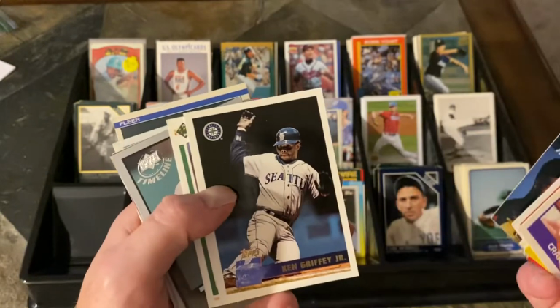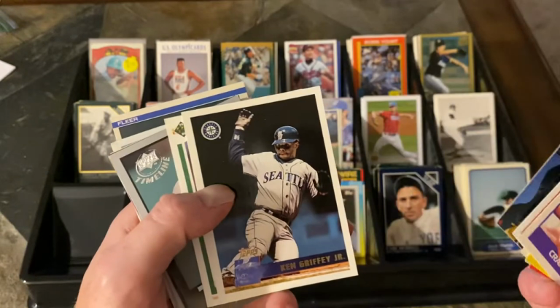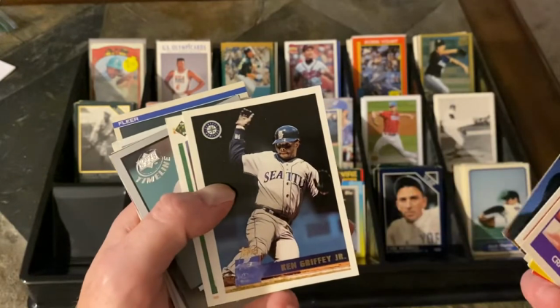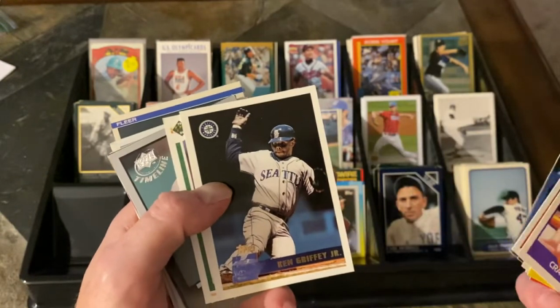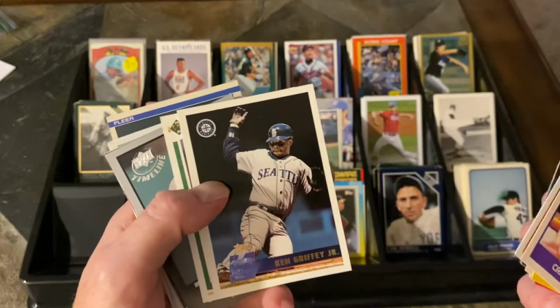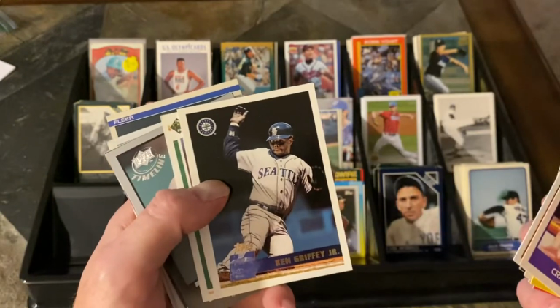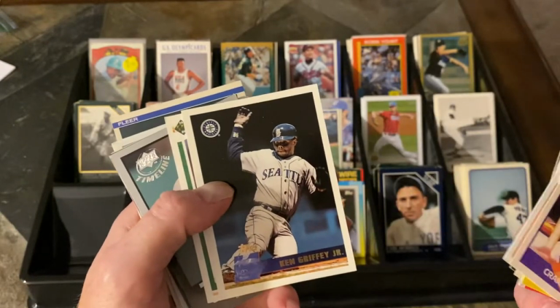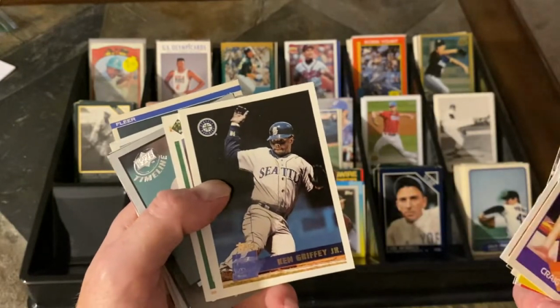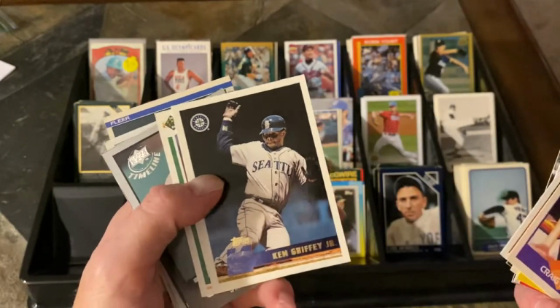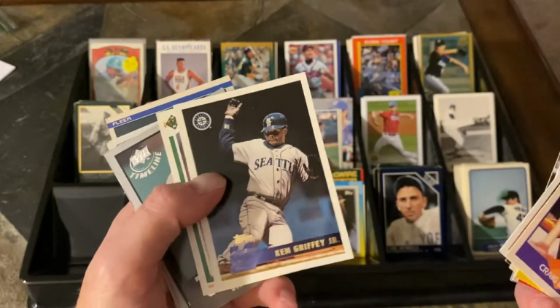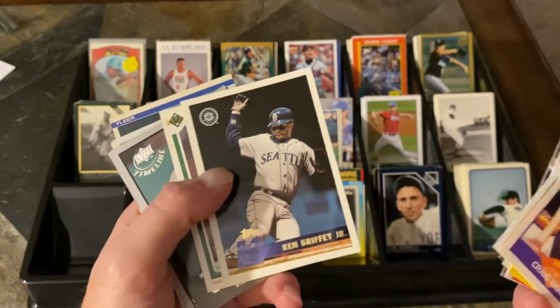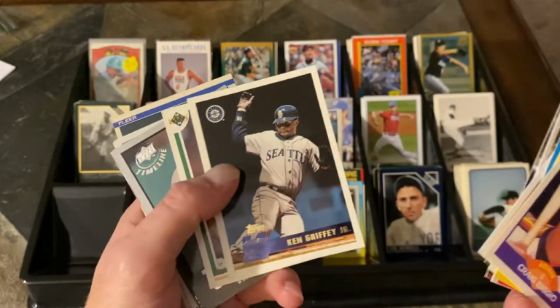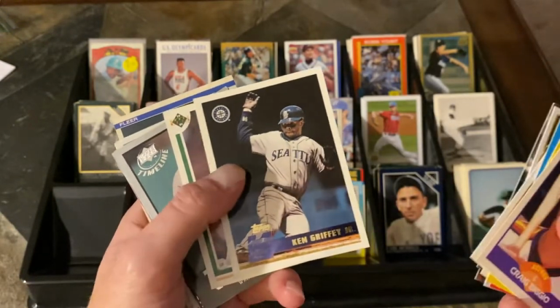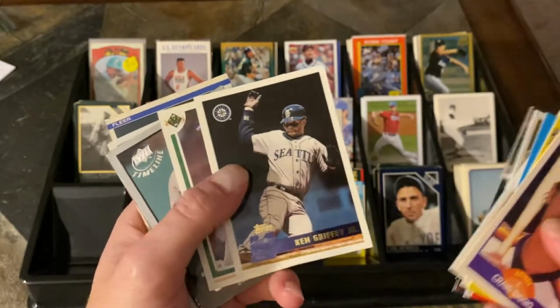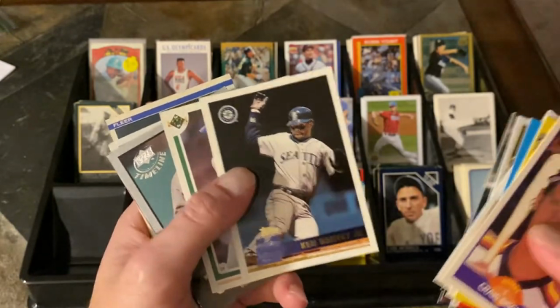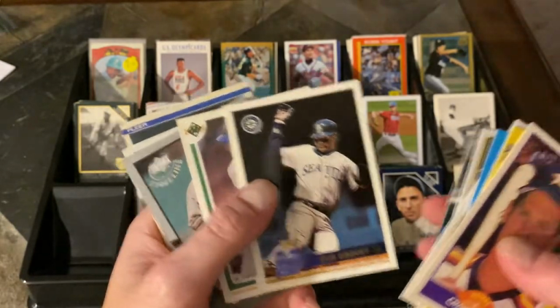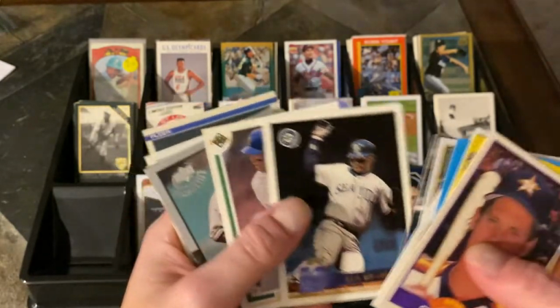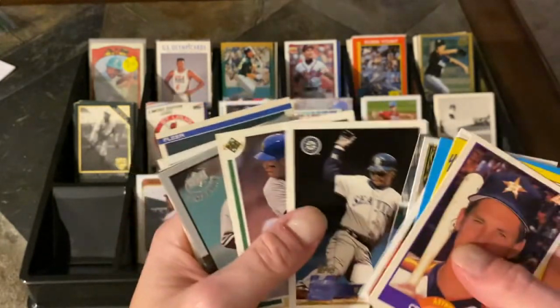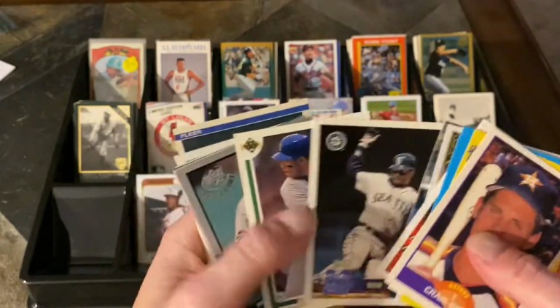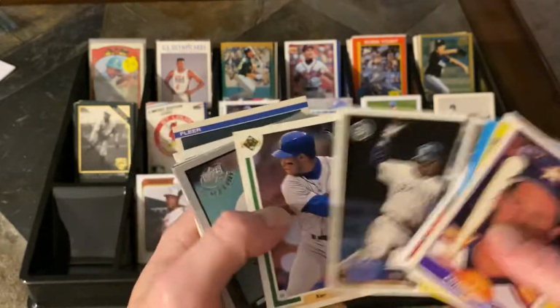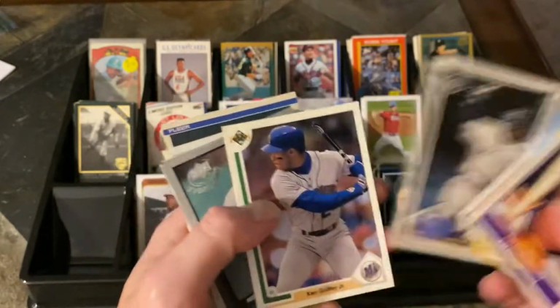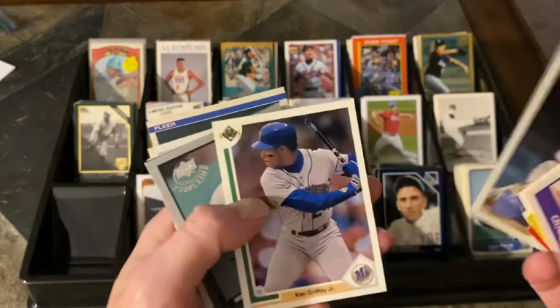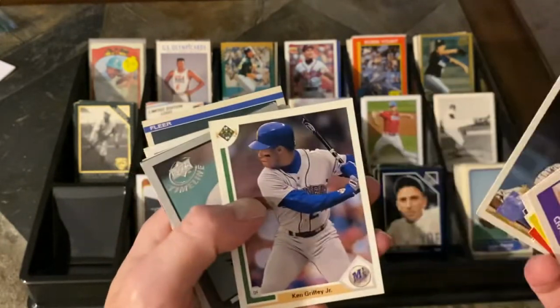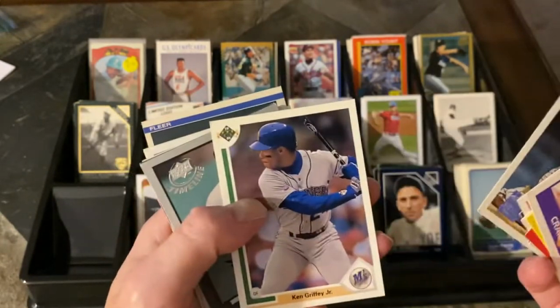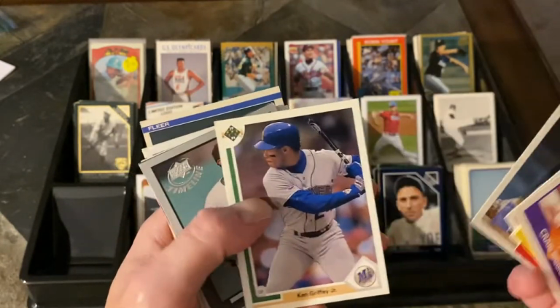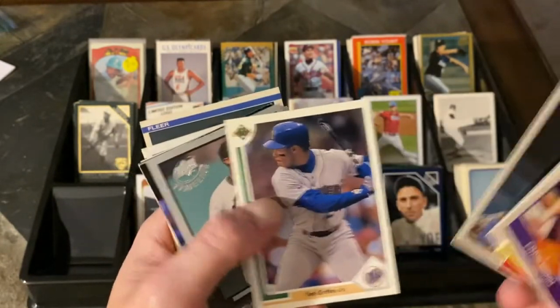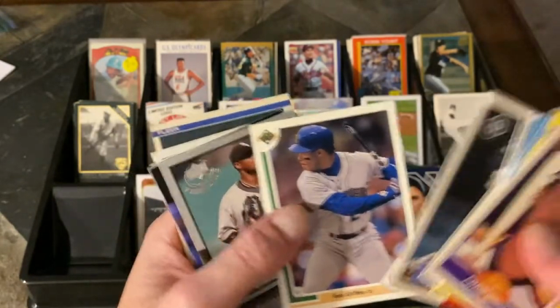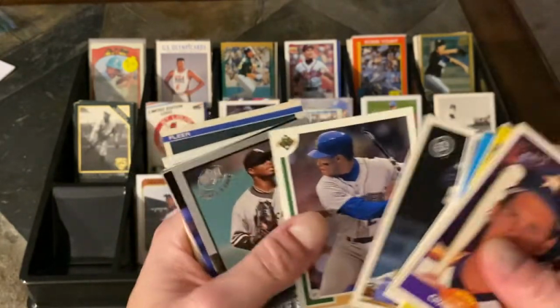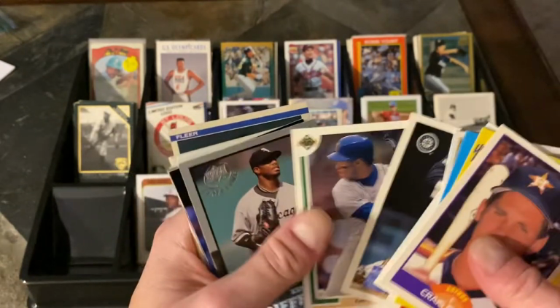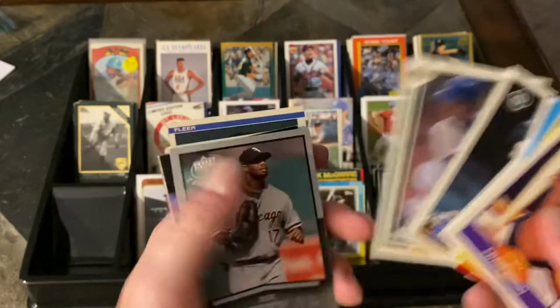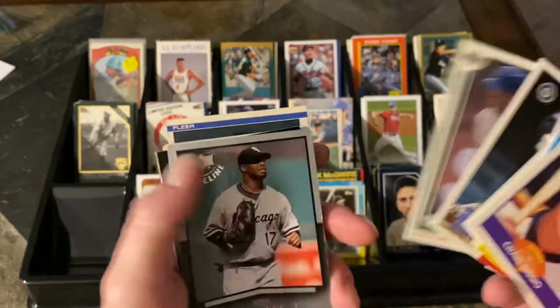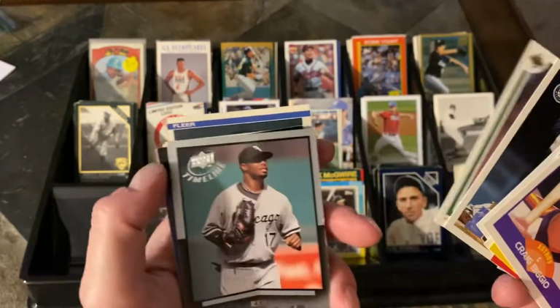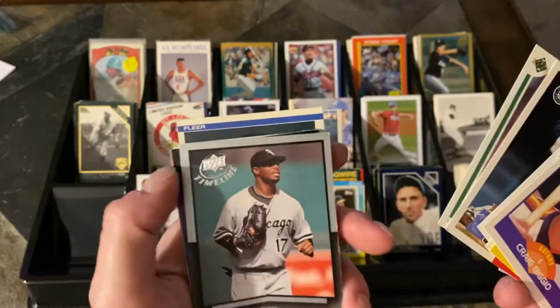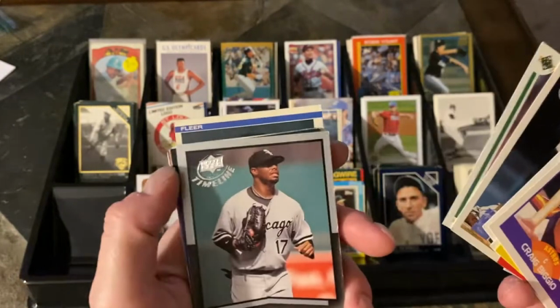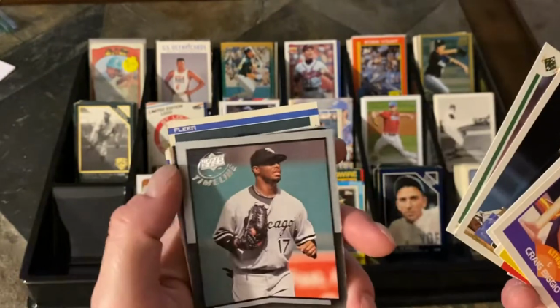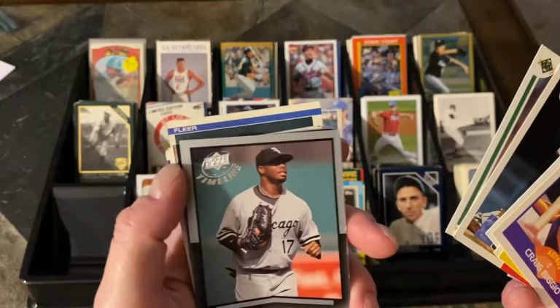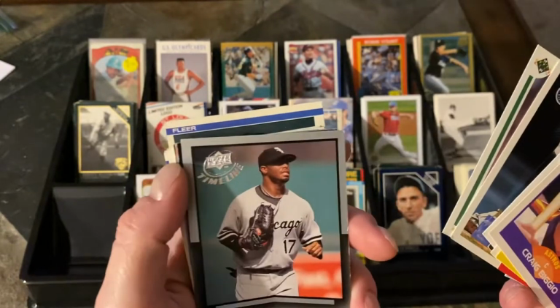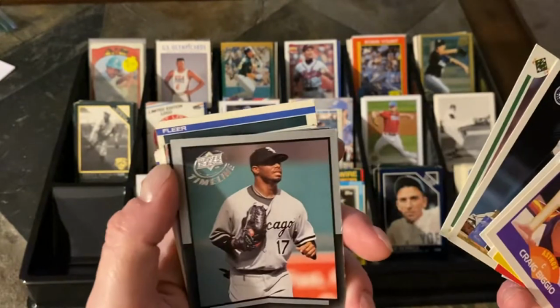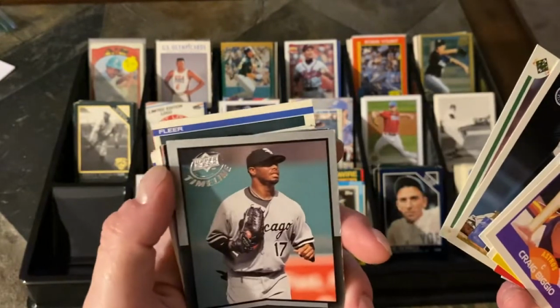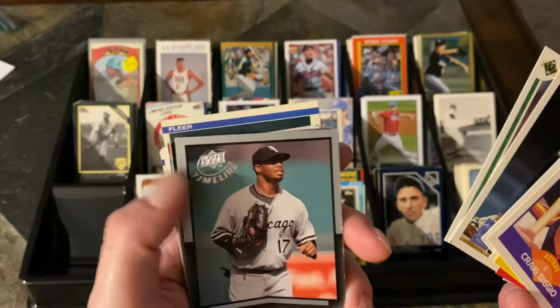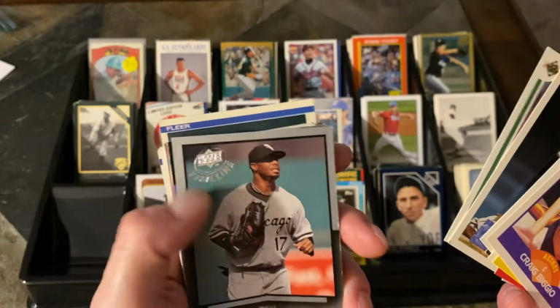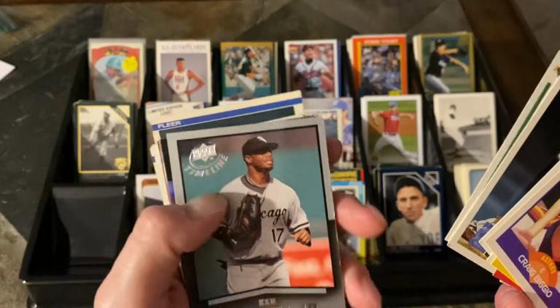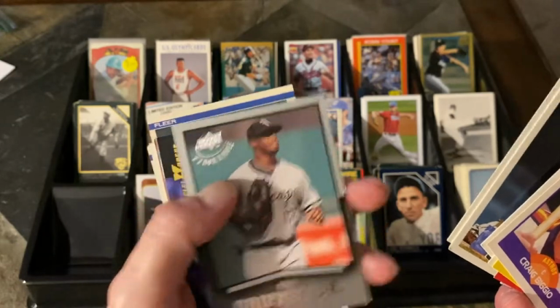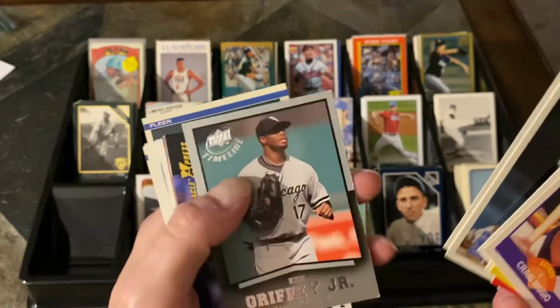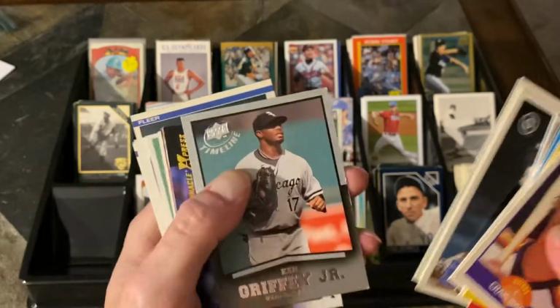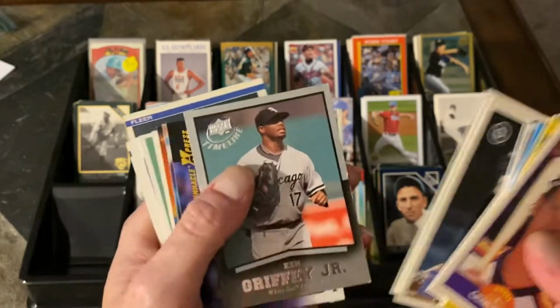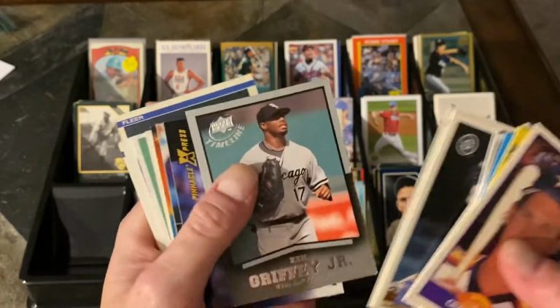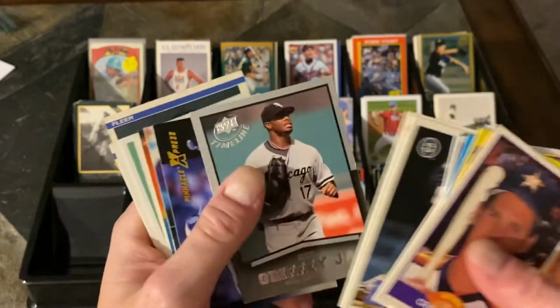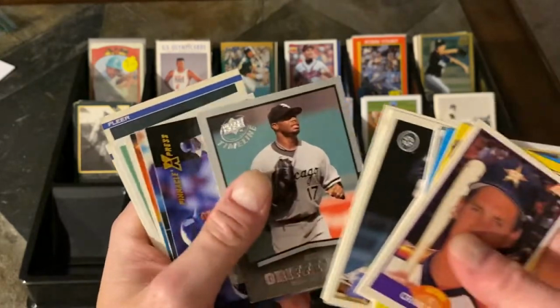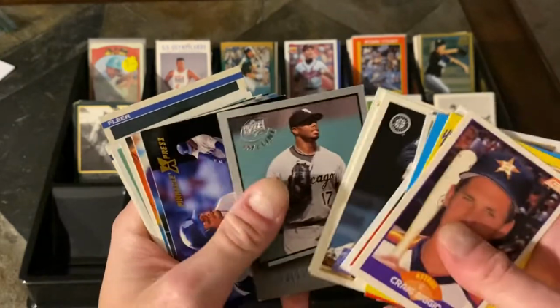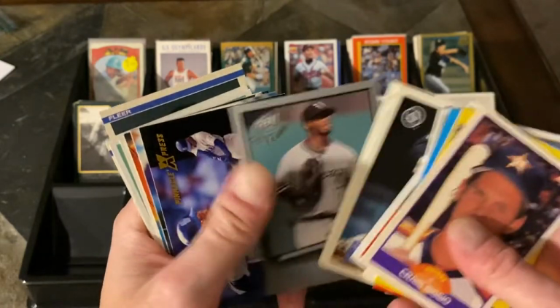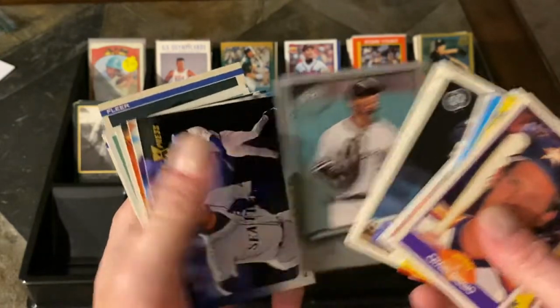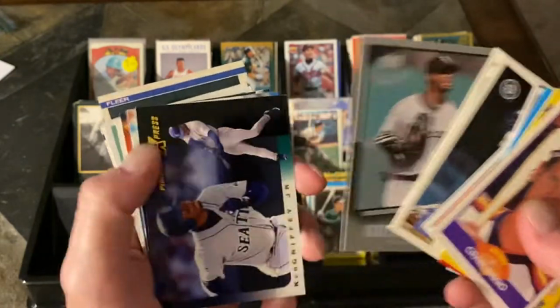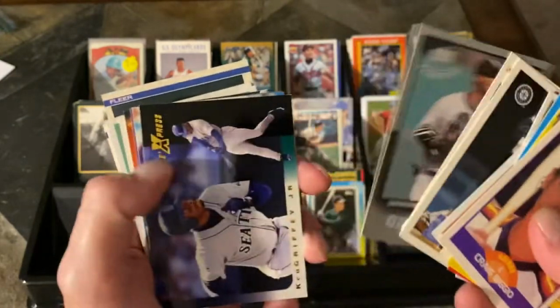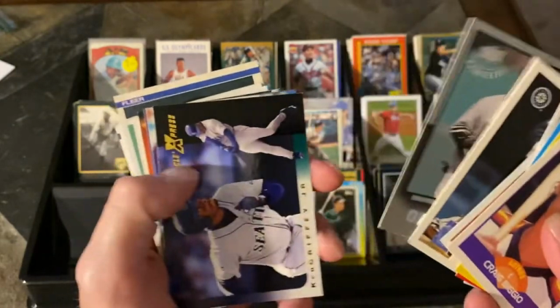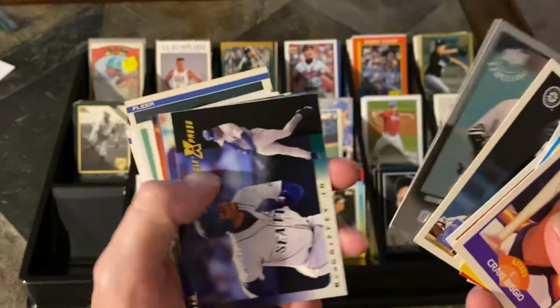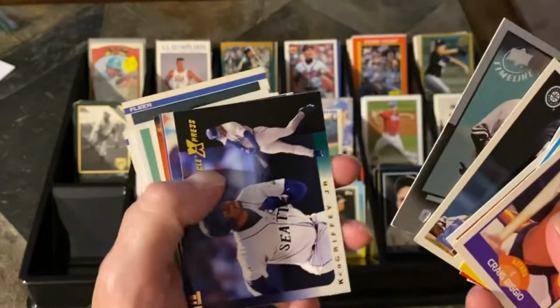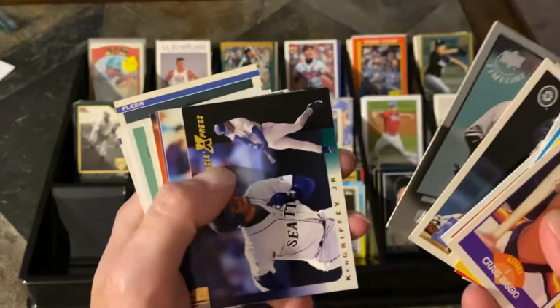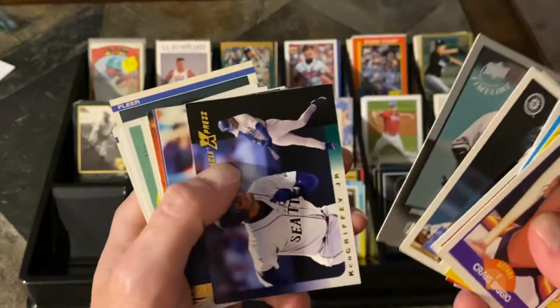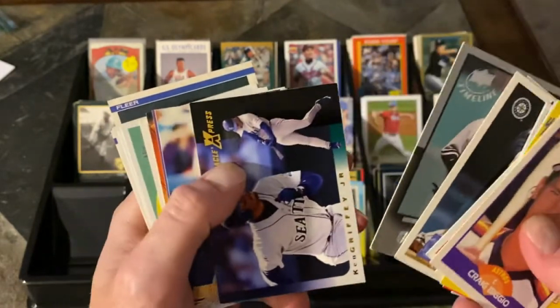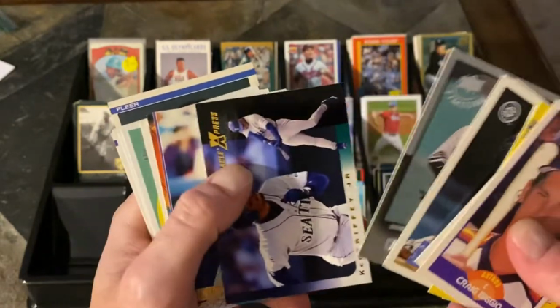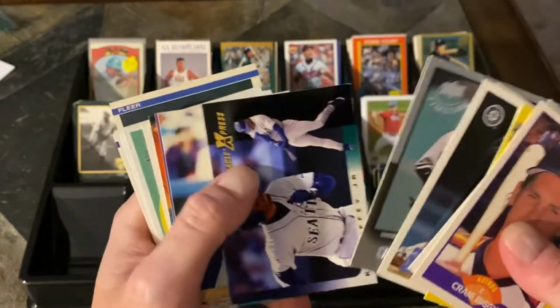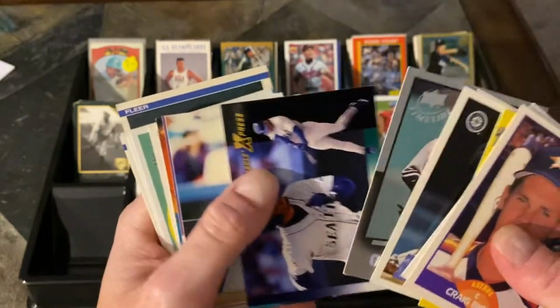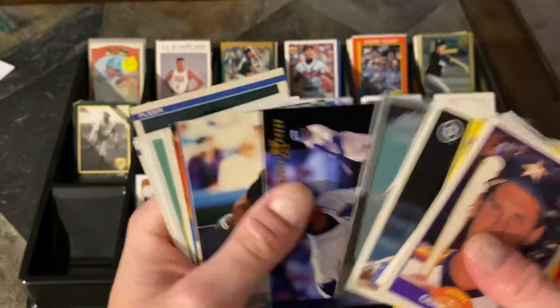And then several more Griffeys — Griffey Jr. in Topps, Griffey Jr. in Upper Deck, Griffey Jr. in a different Upper Deck, and another Griffey Jr.